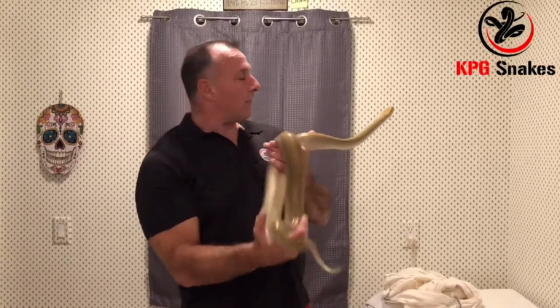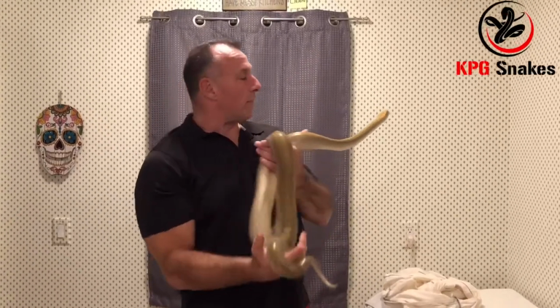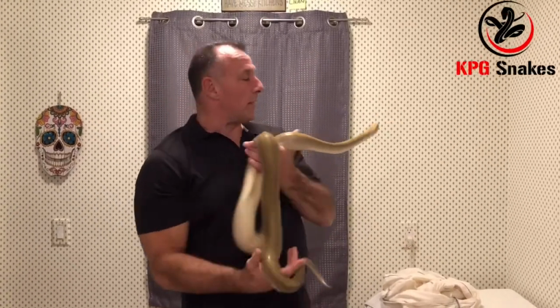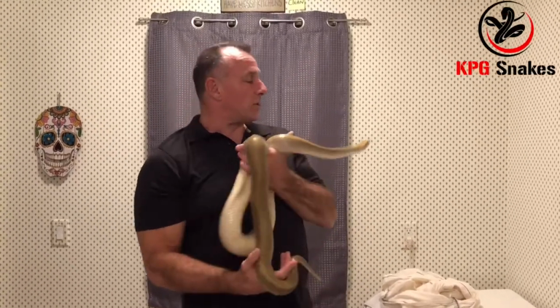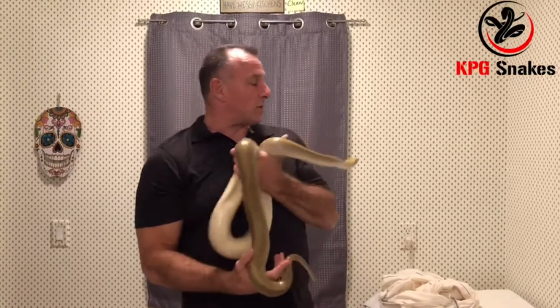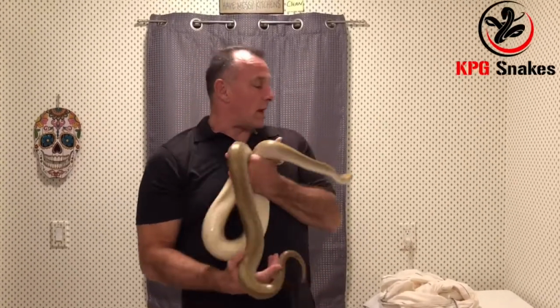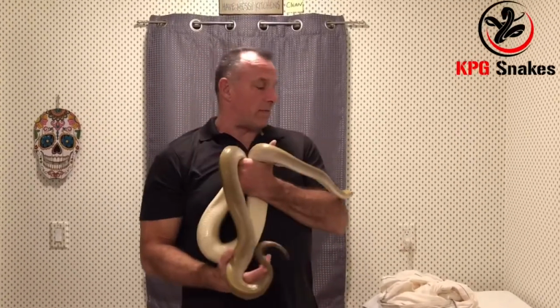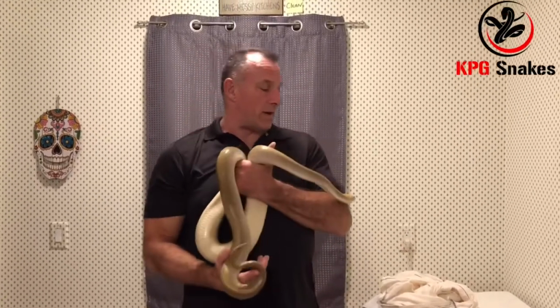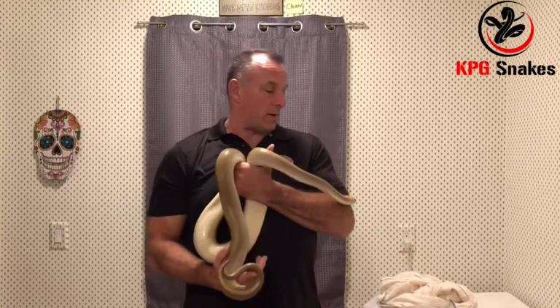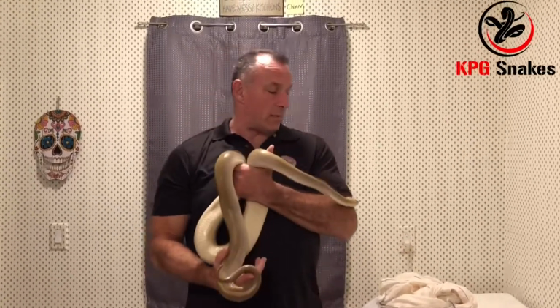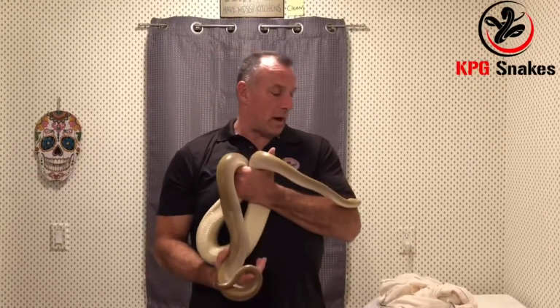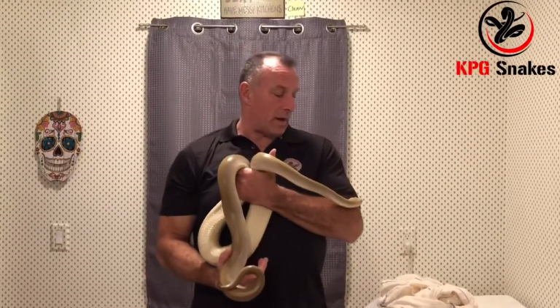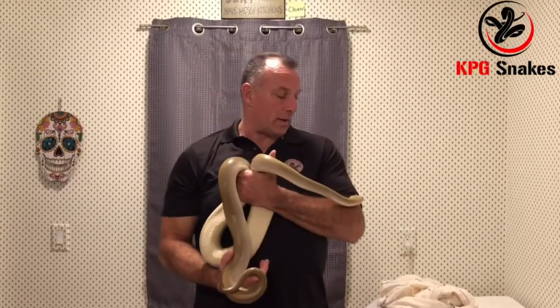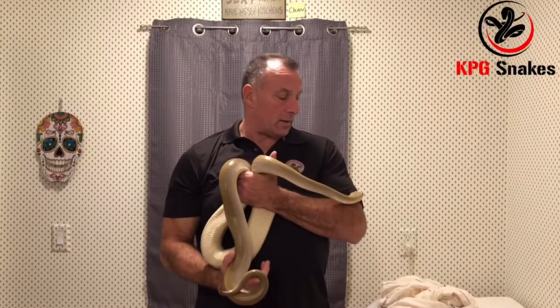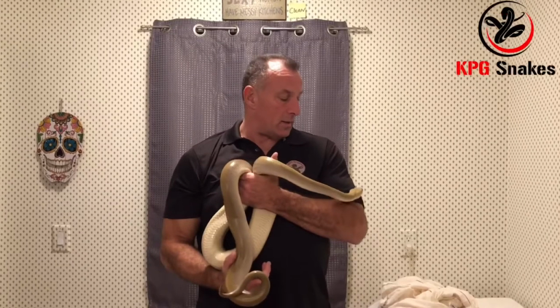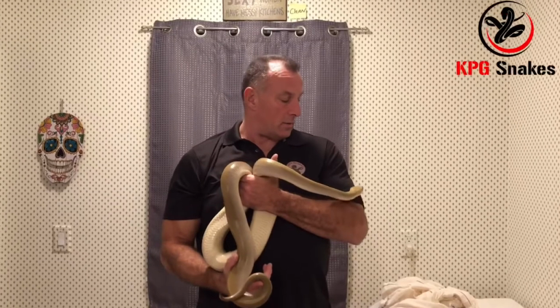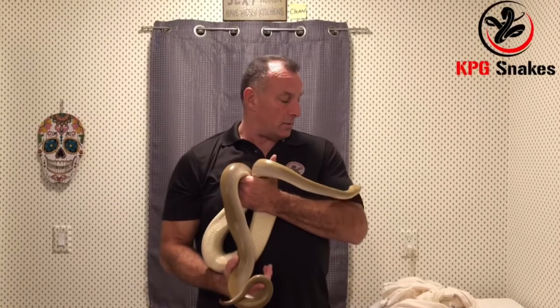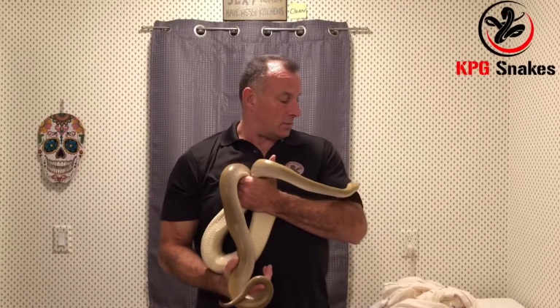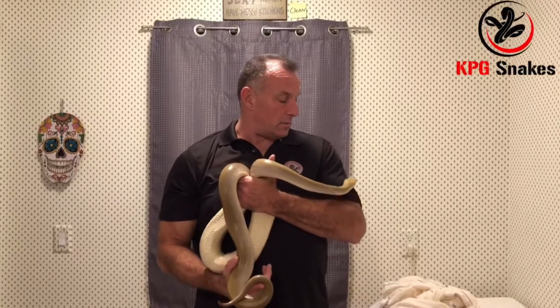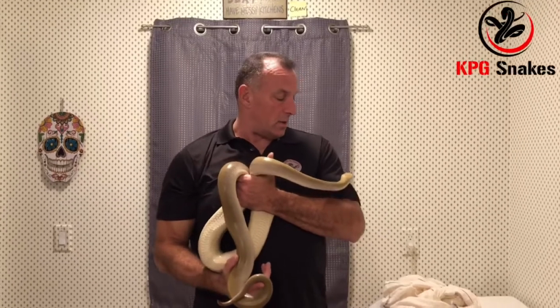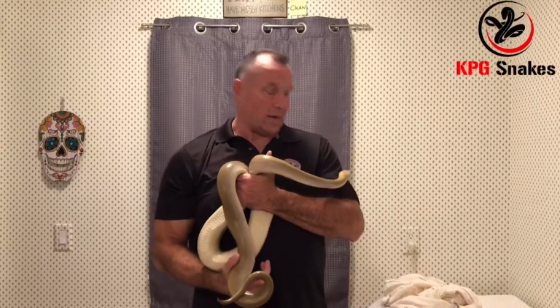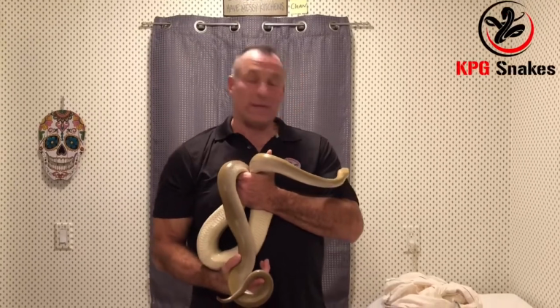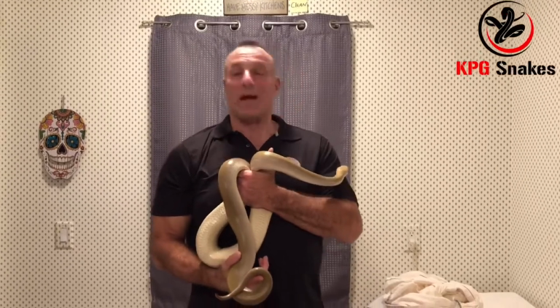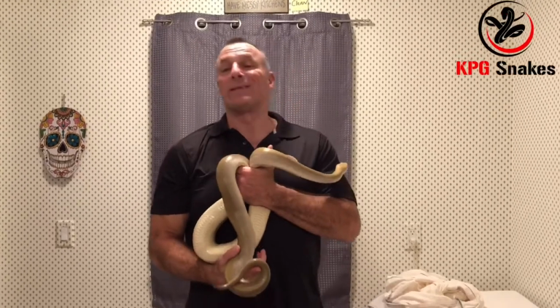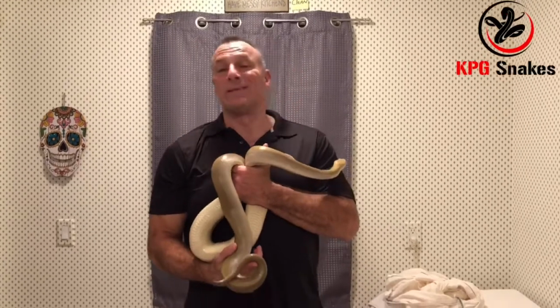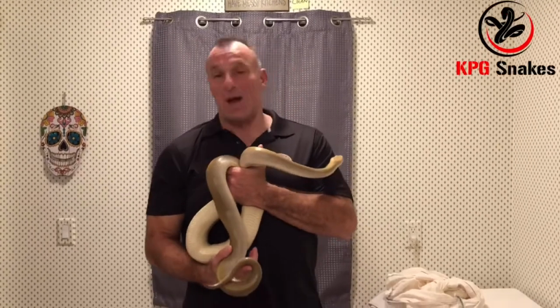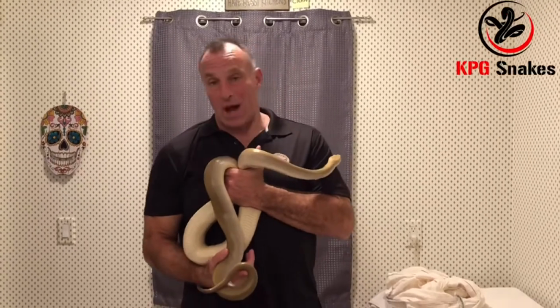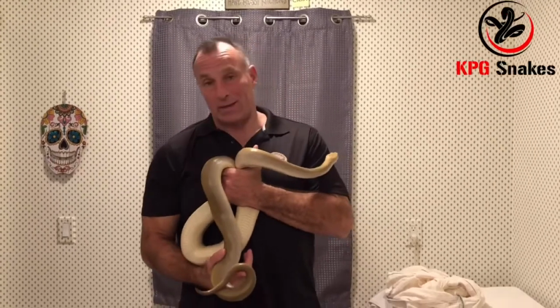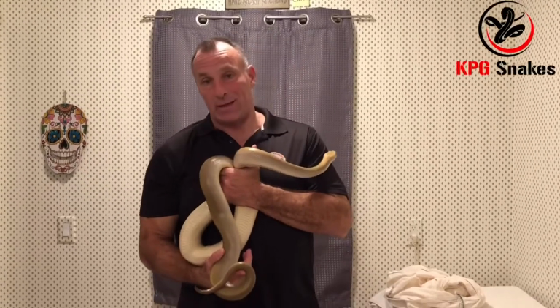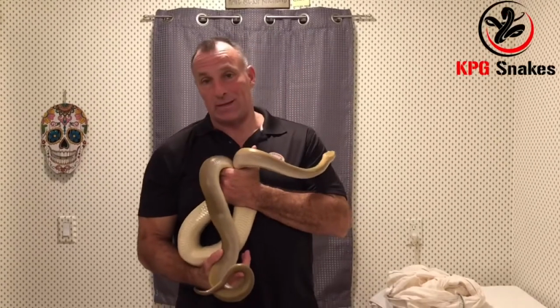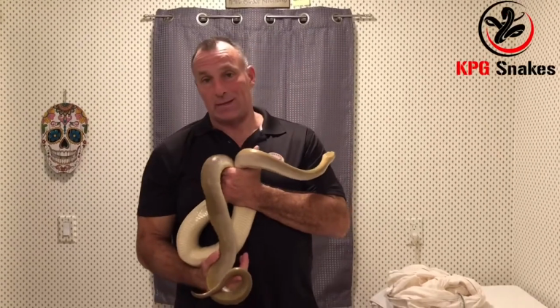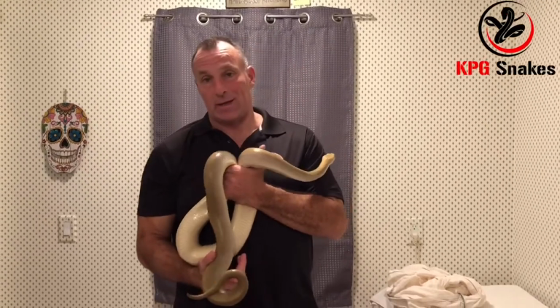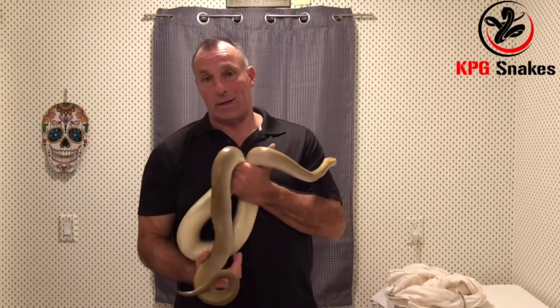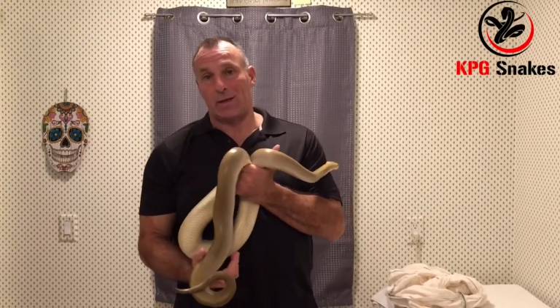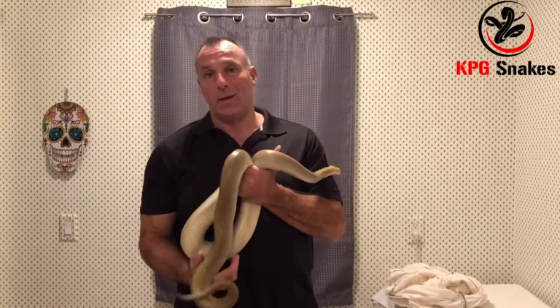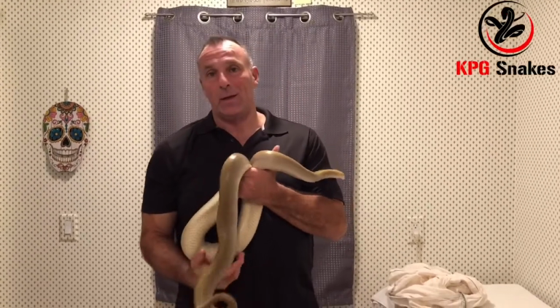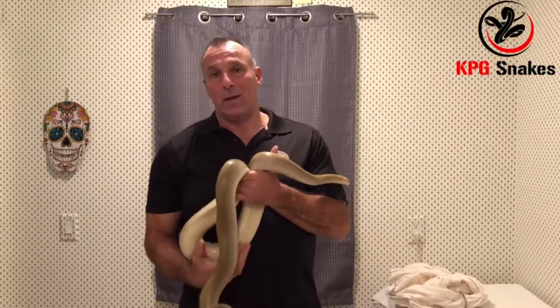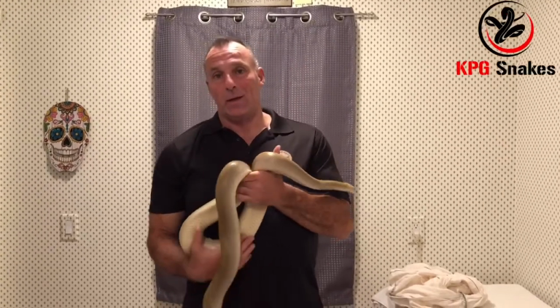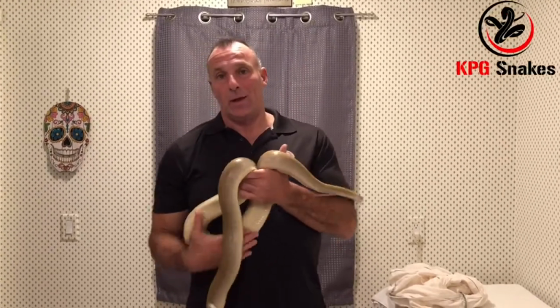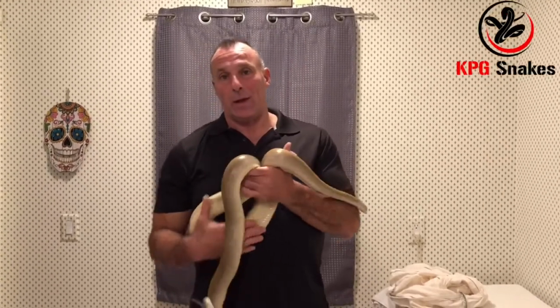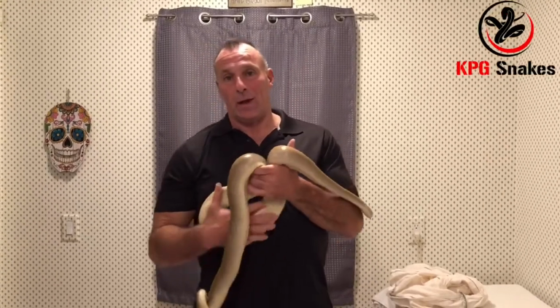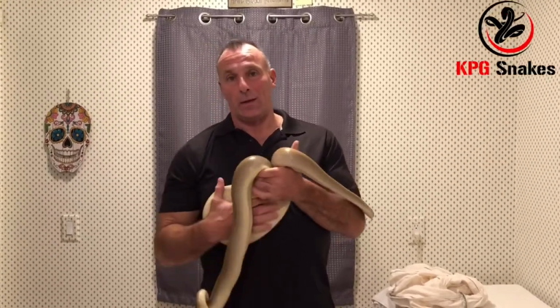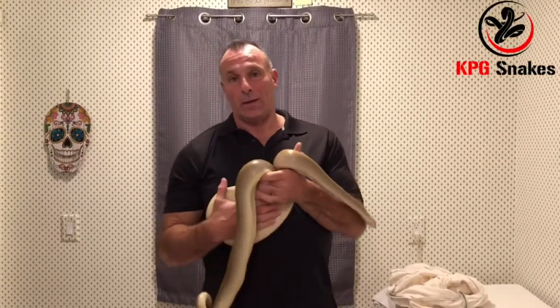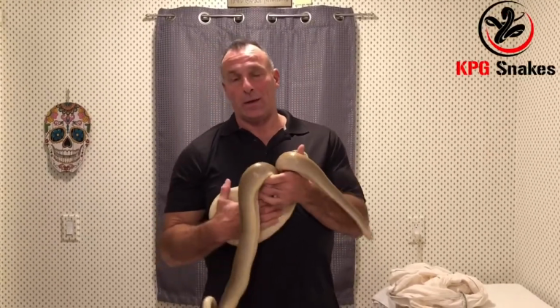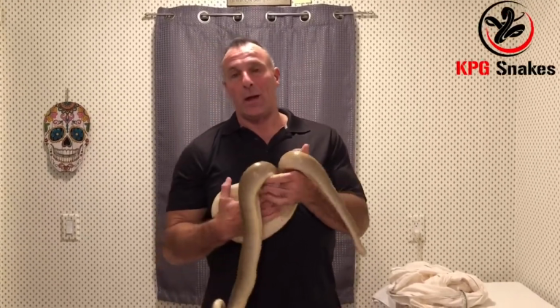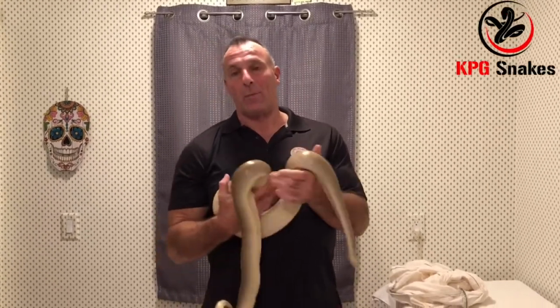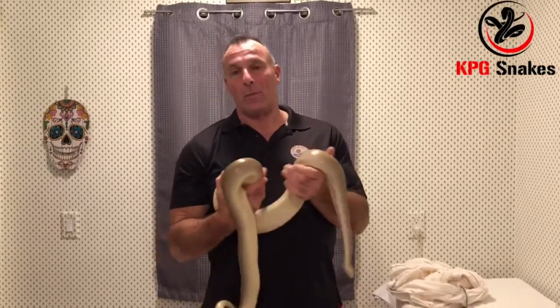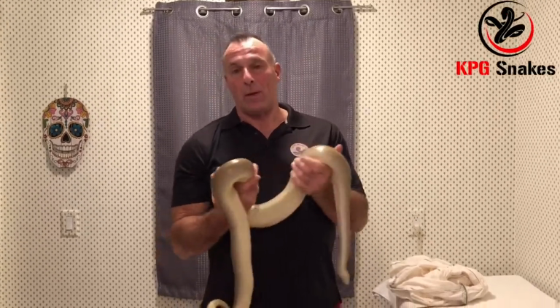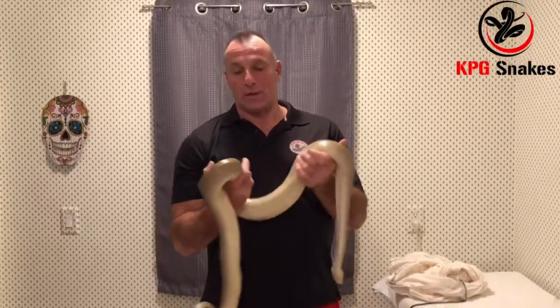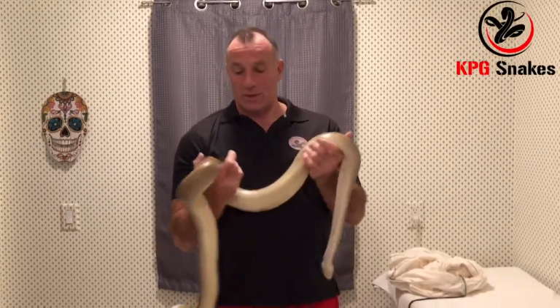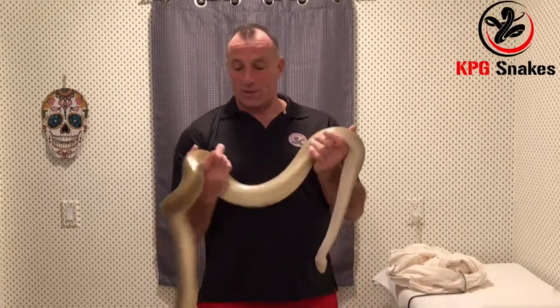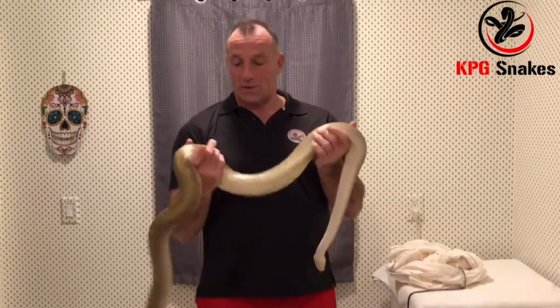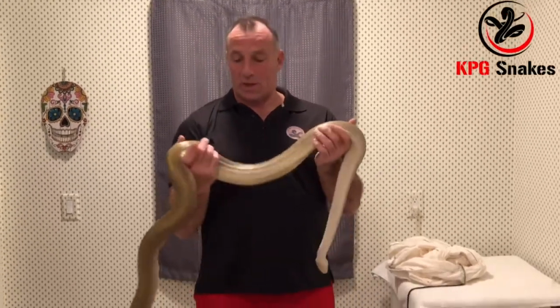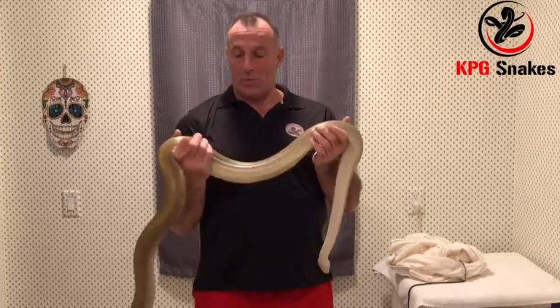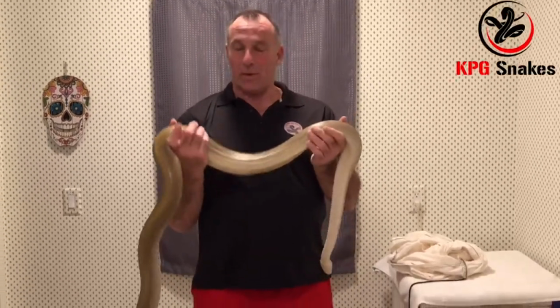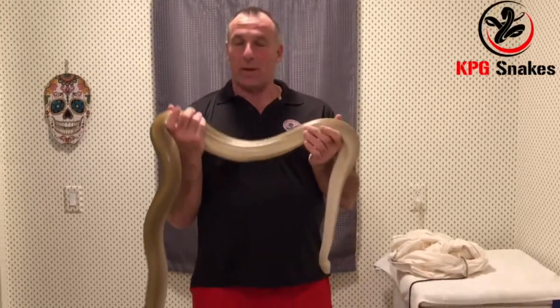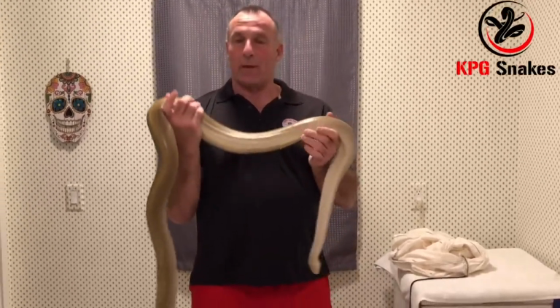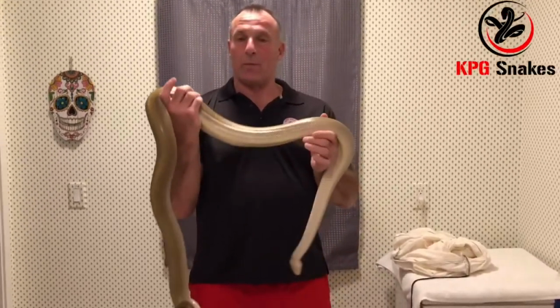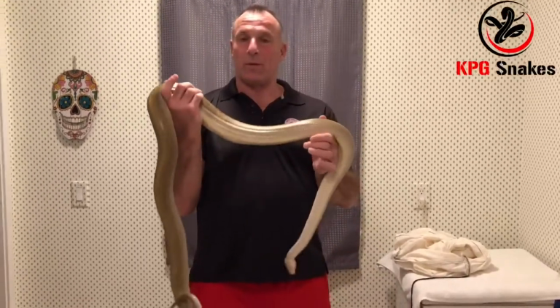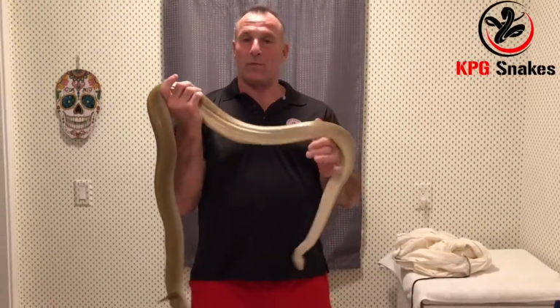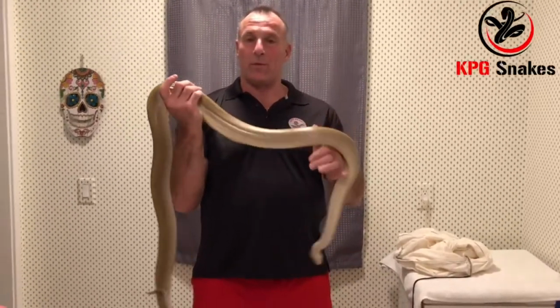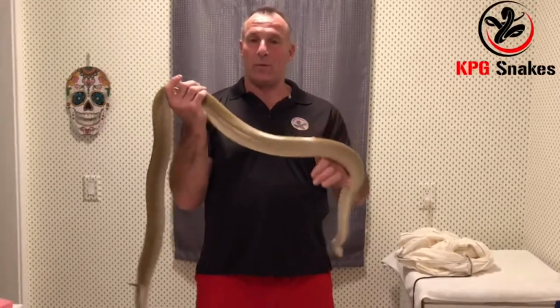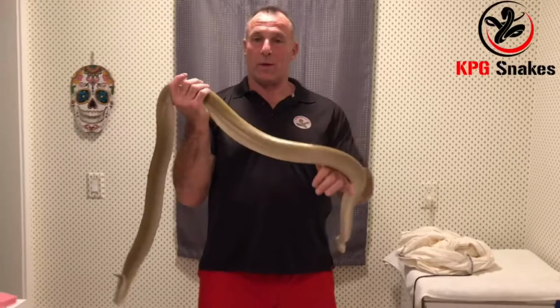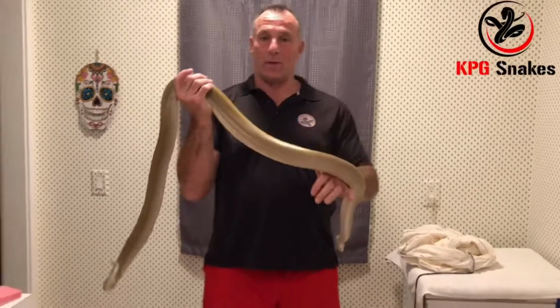We believe in keeping our animals healthy, so that's why we give him that shot of antibiotic — so he does not get sick. And in a couple months I'll start putting him with the females.